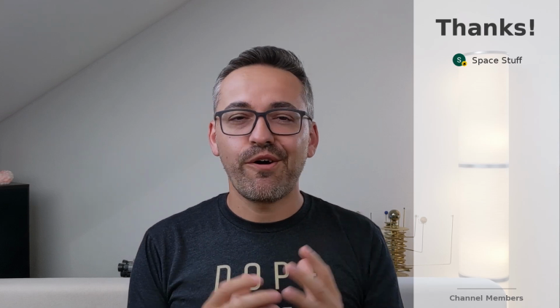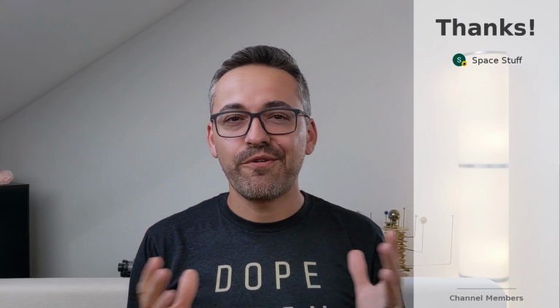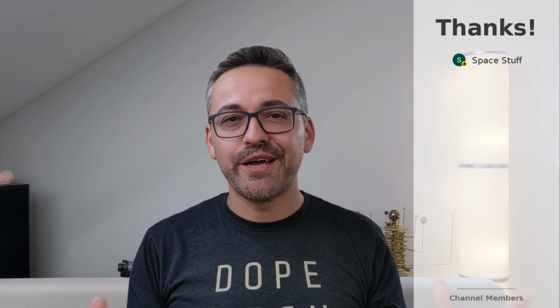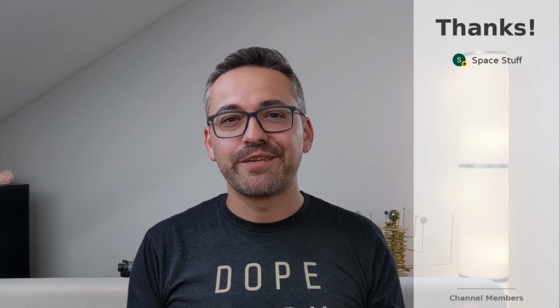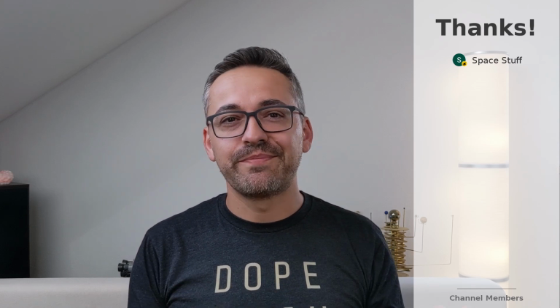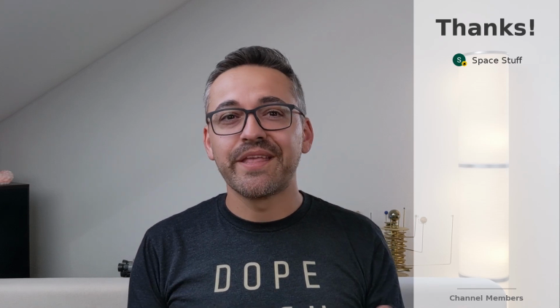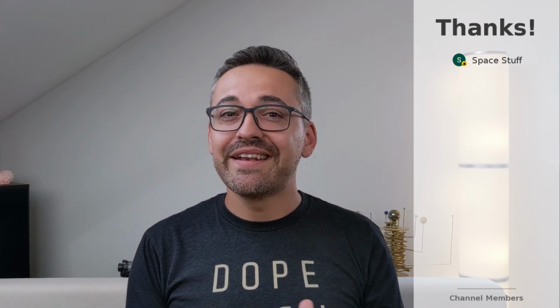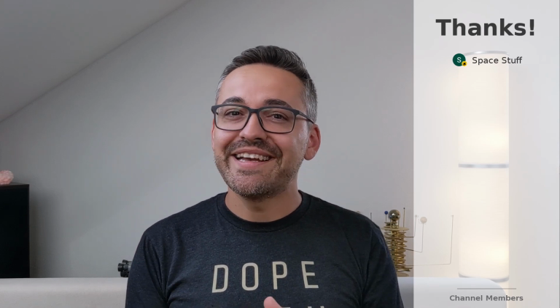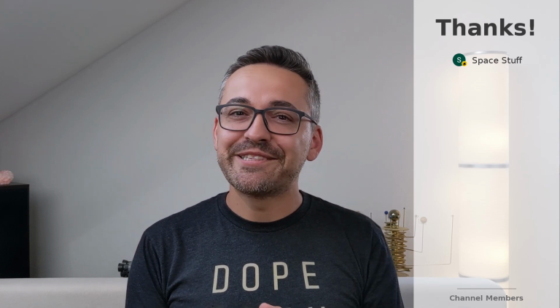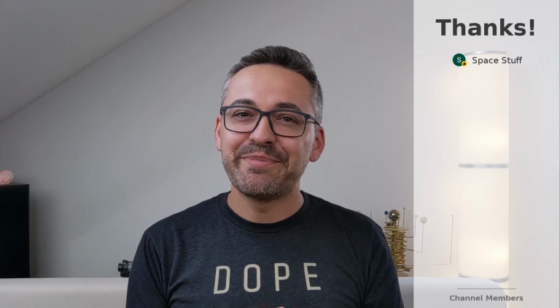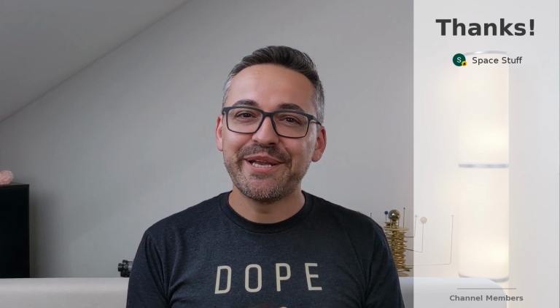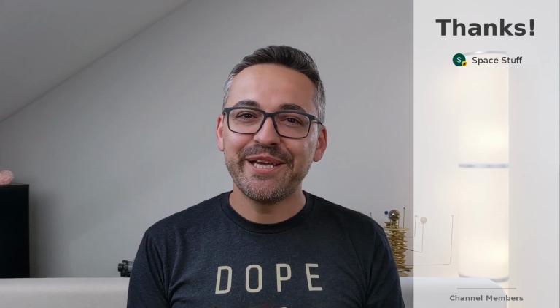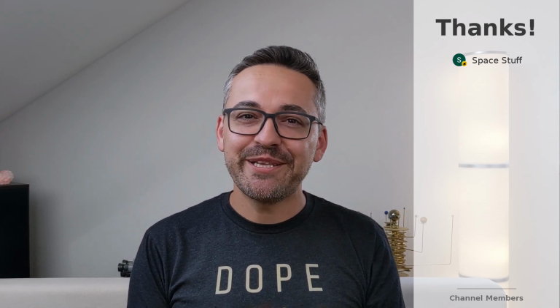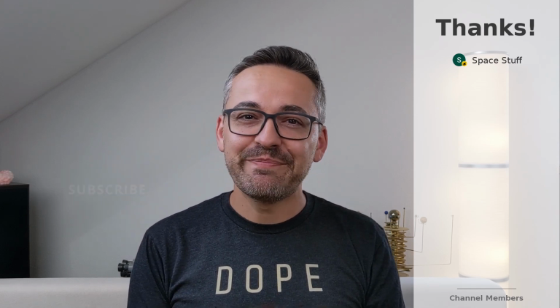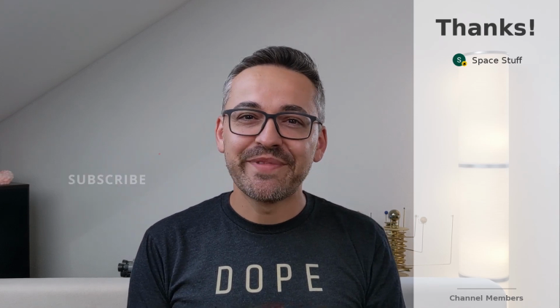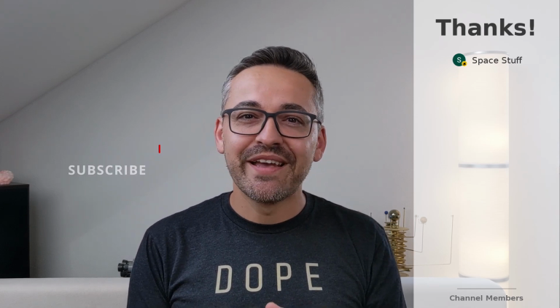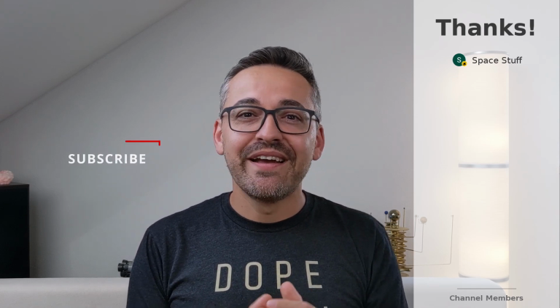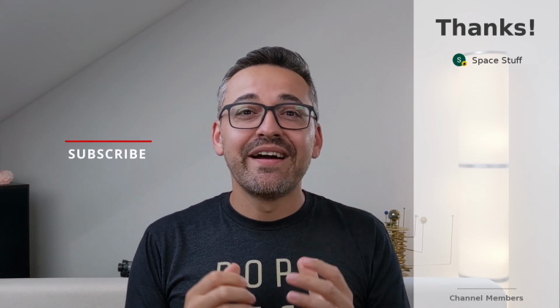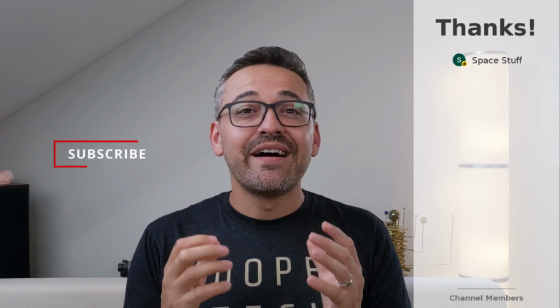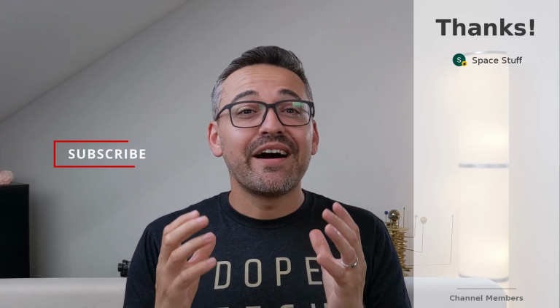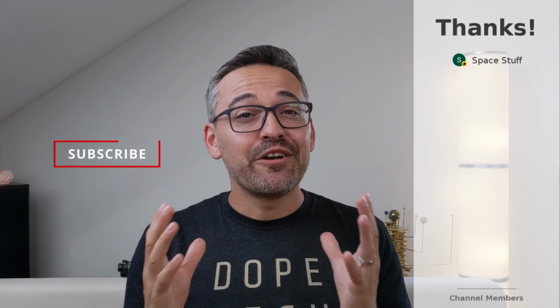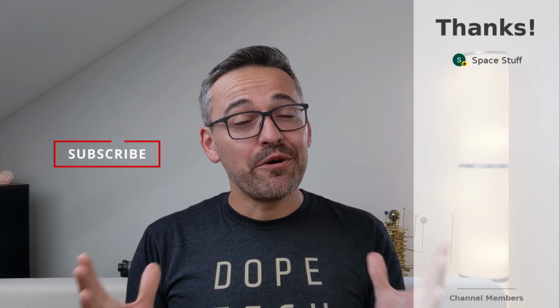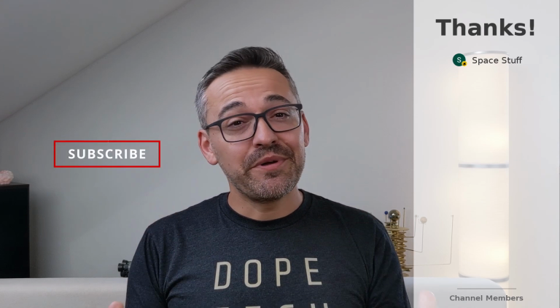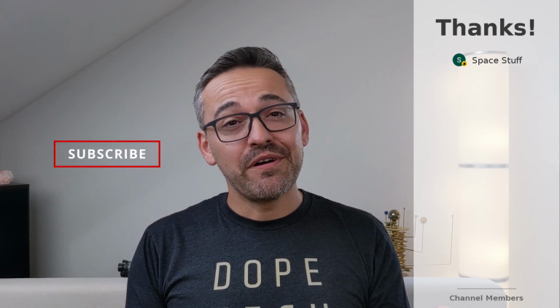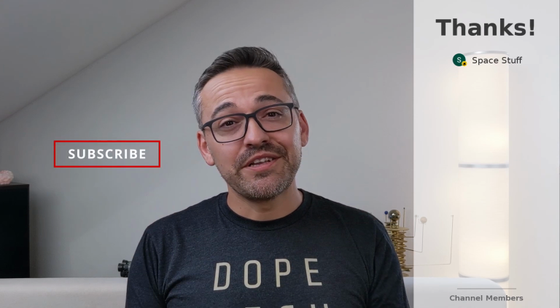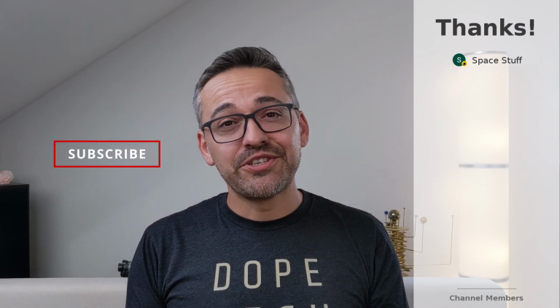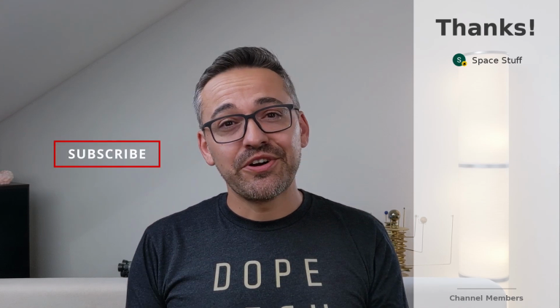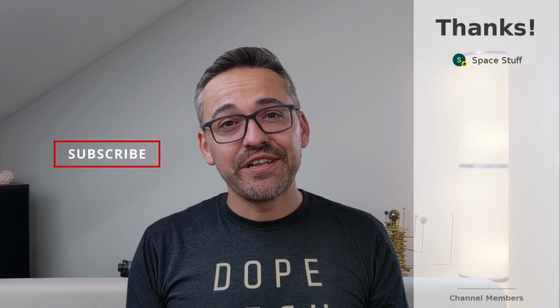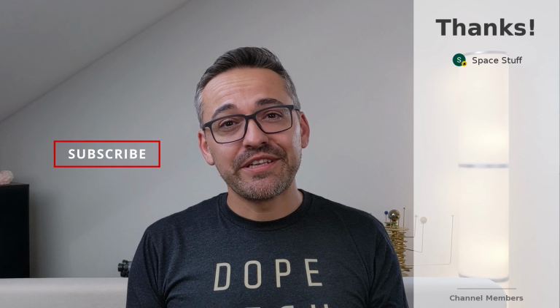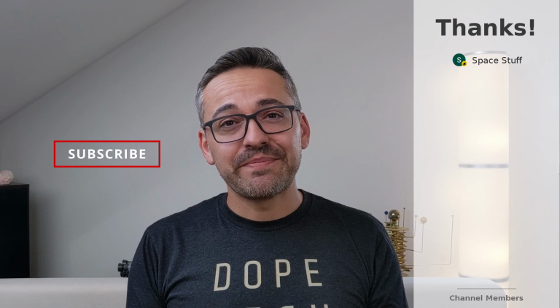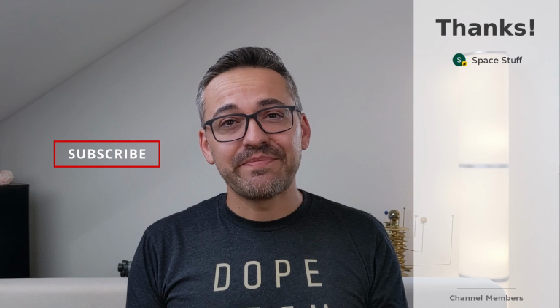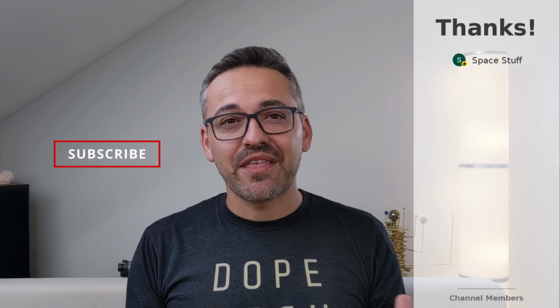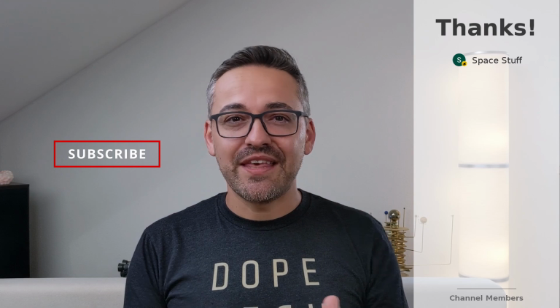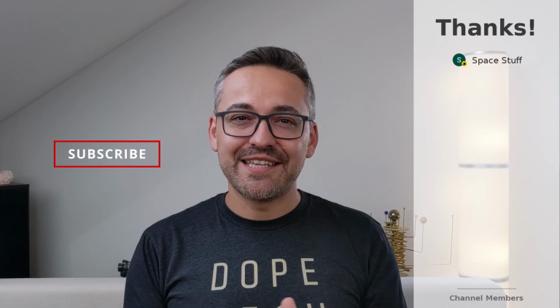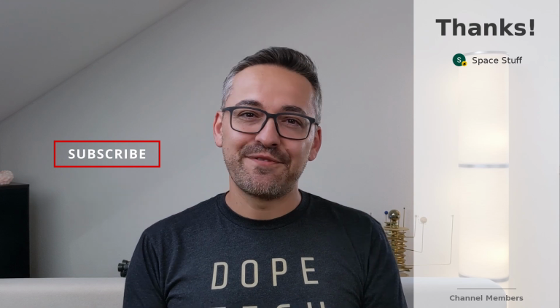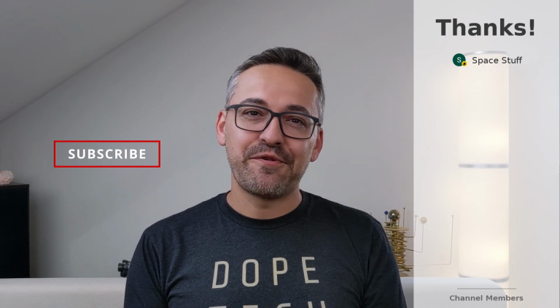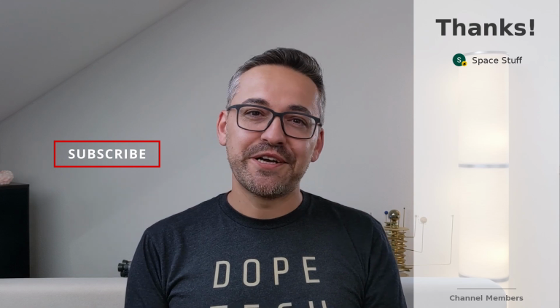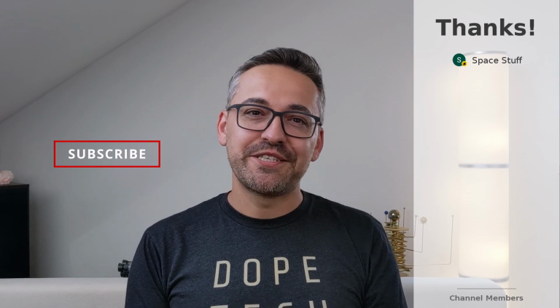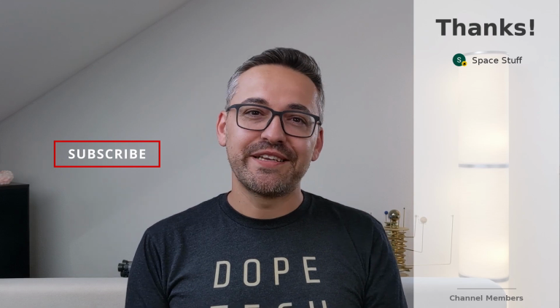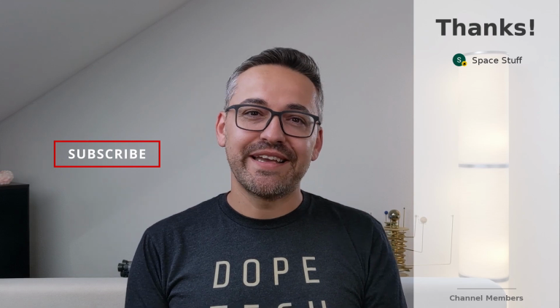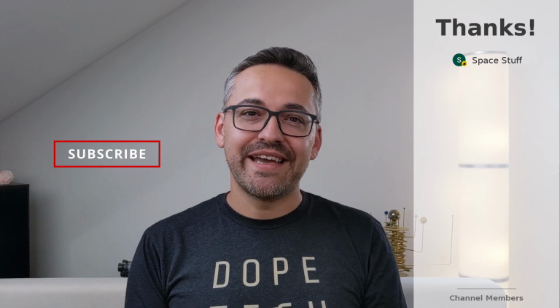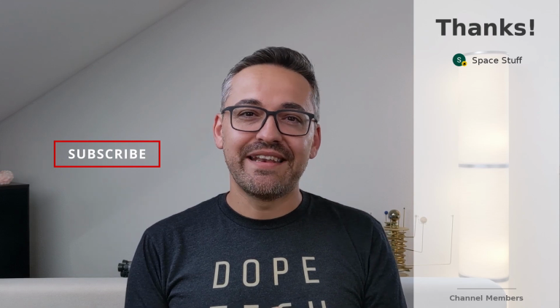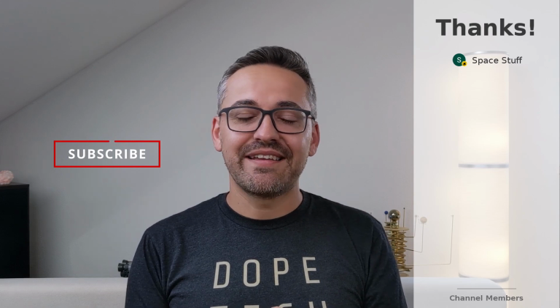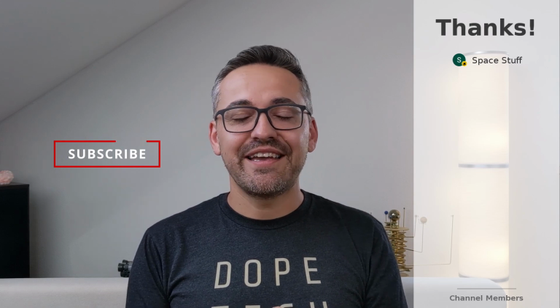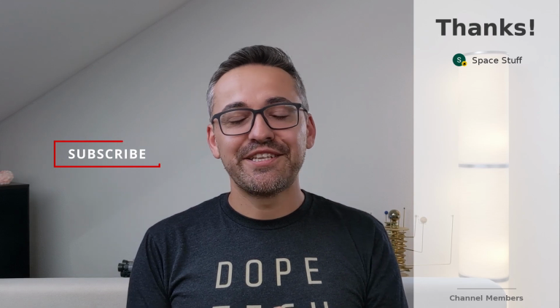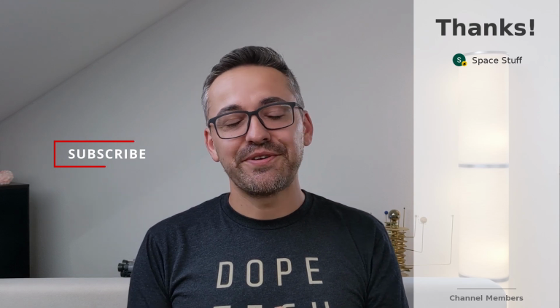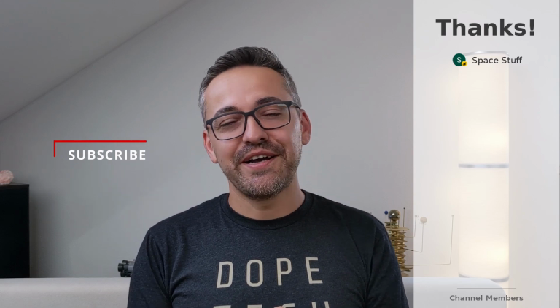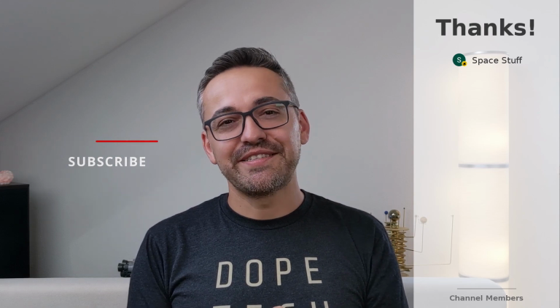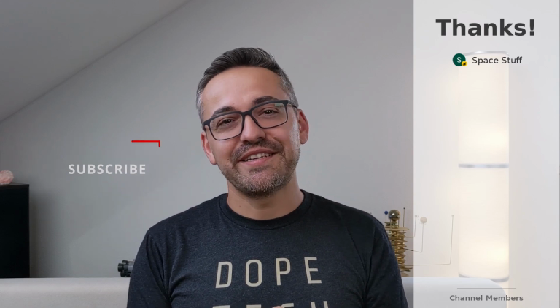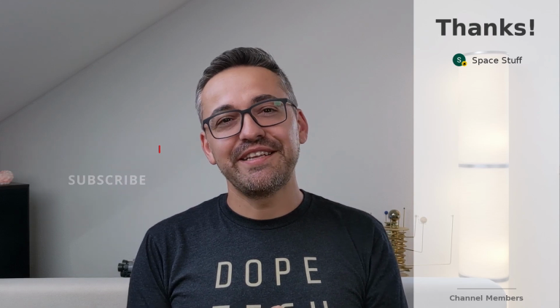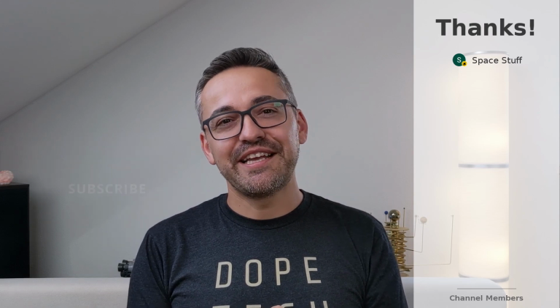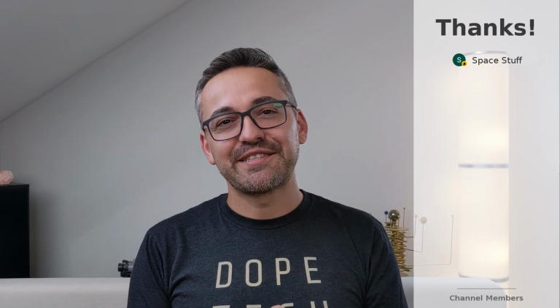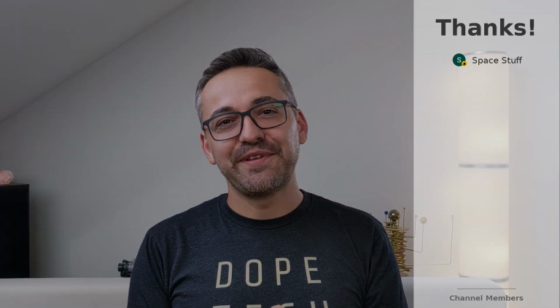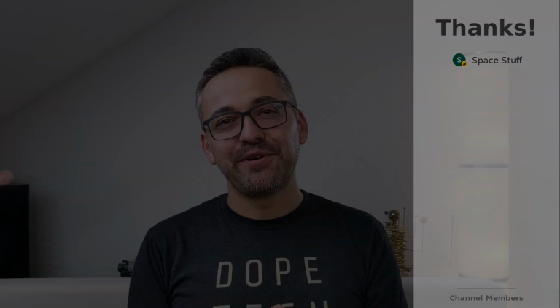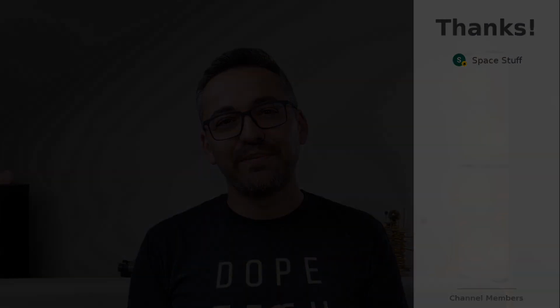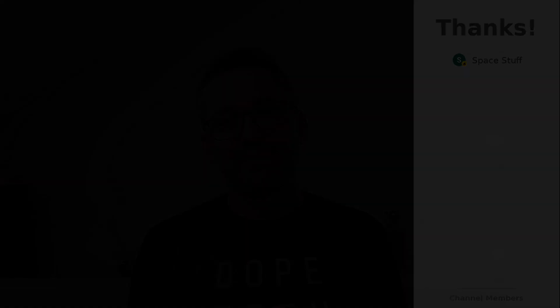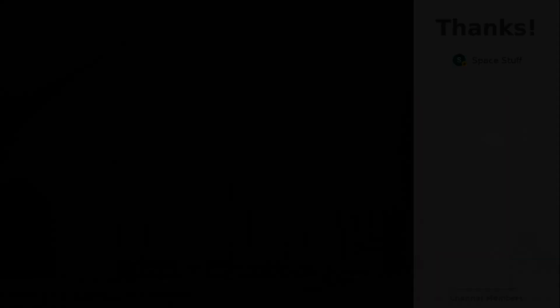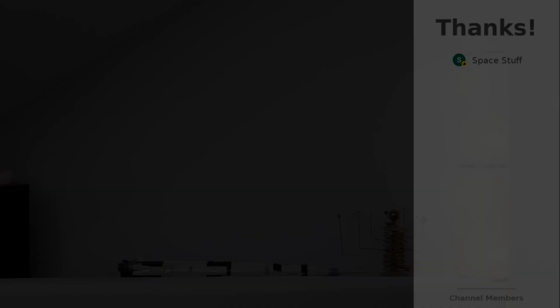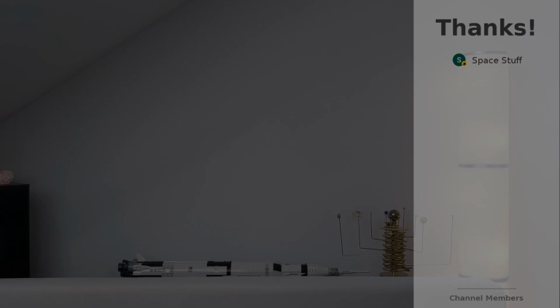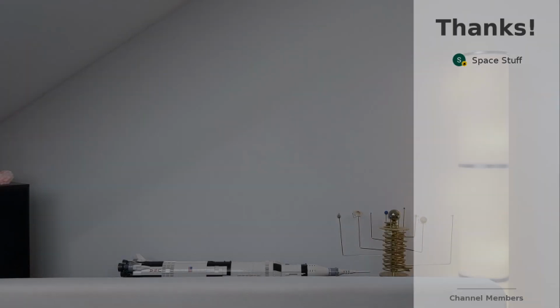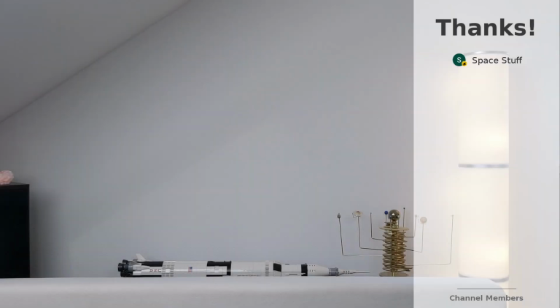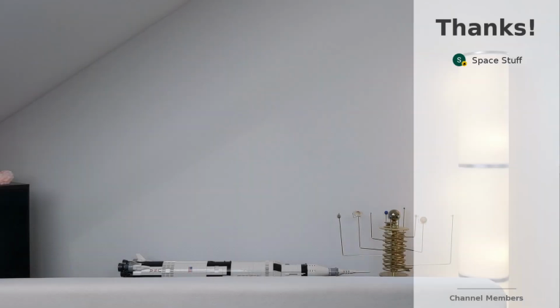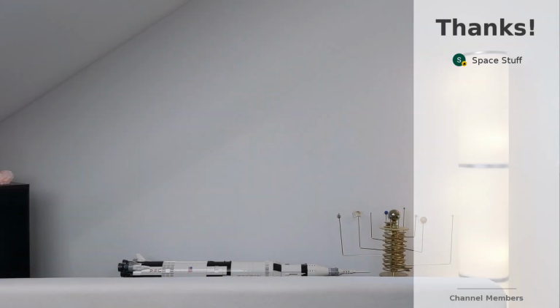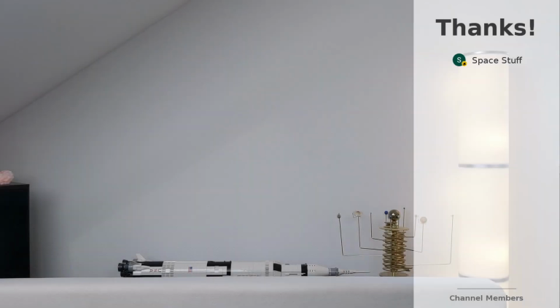Alright, that's been it. I hope you all enjoyed it. Thanks for watching and catch you guys in the next video. Bye!